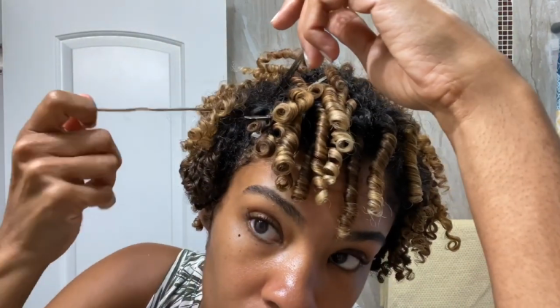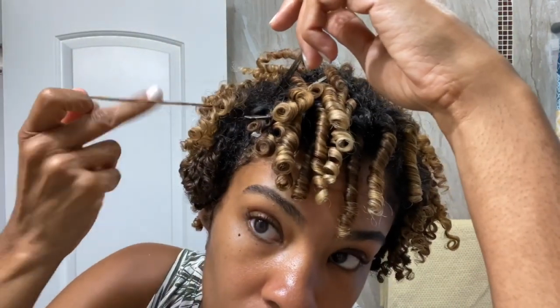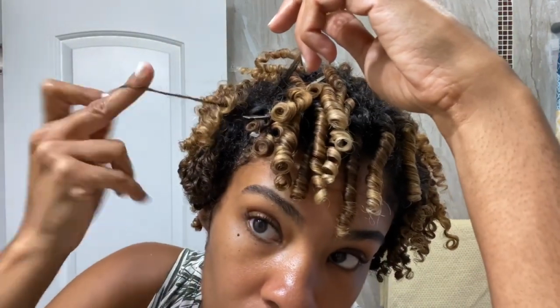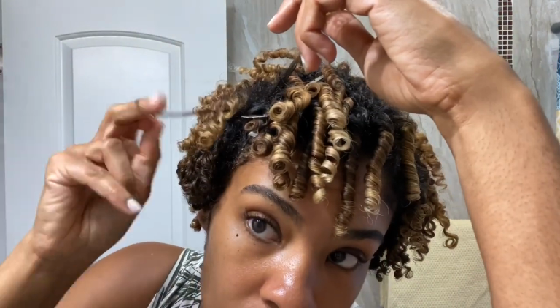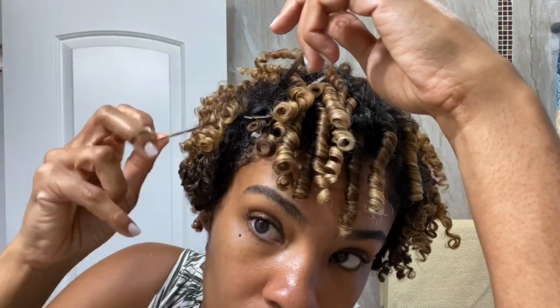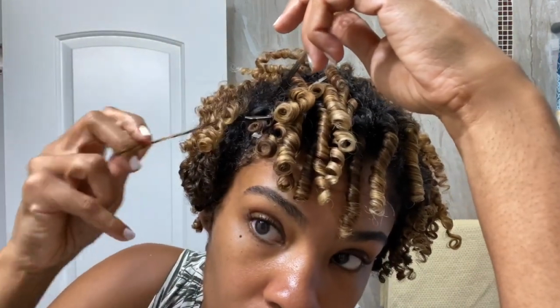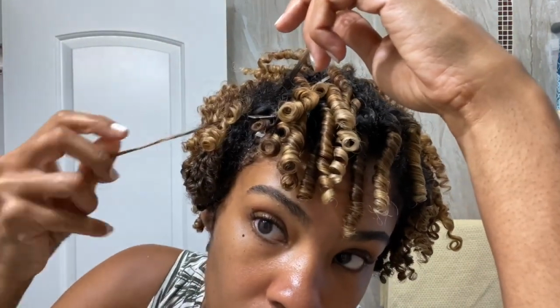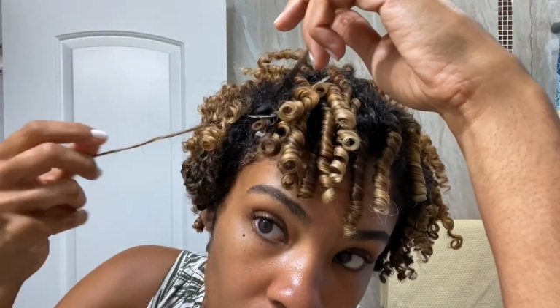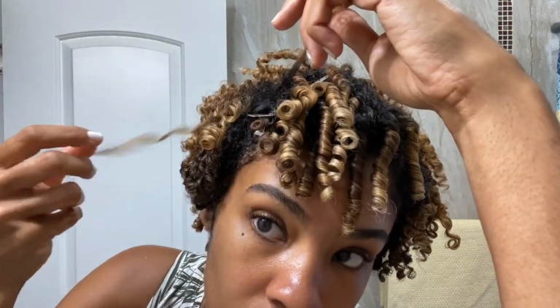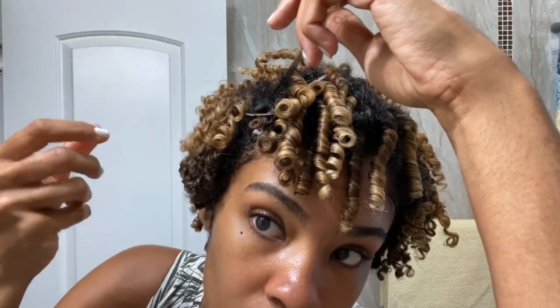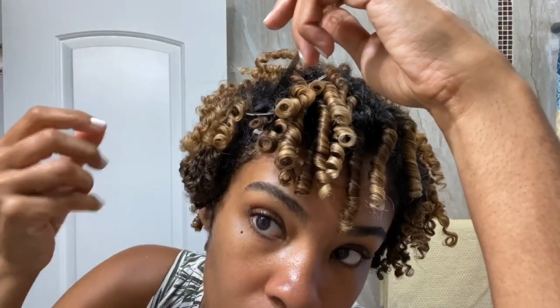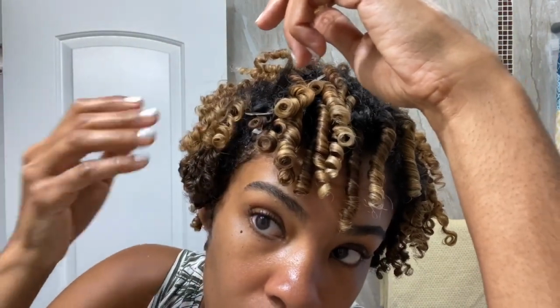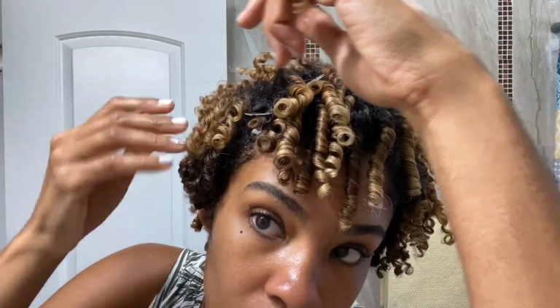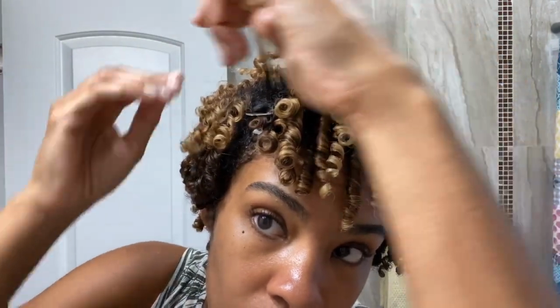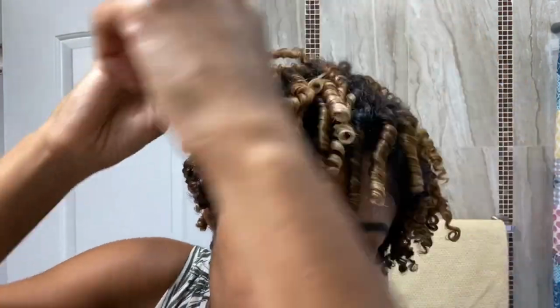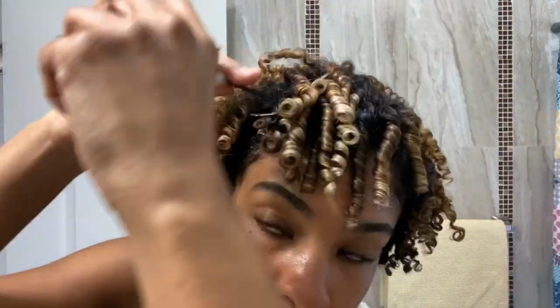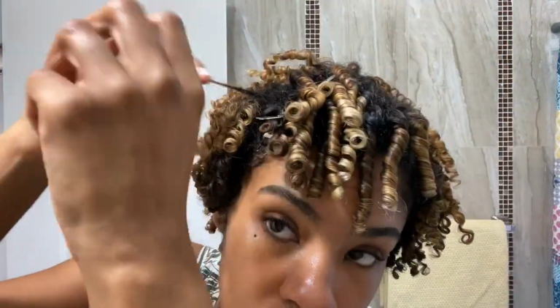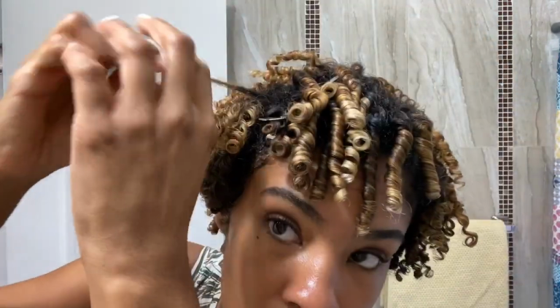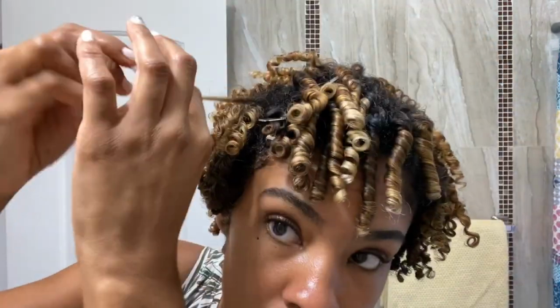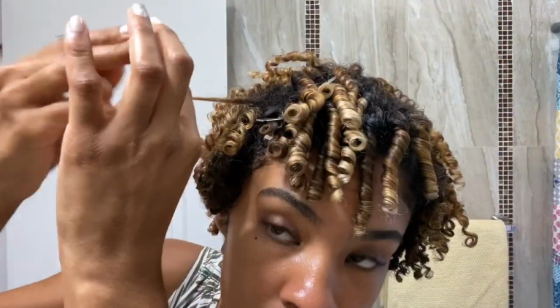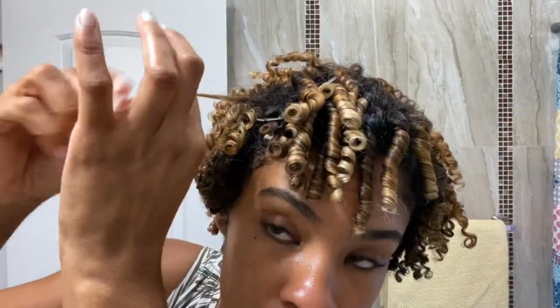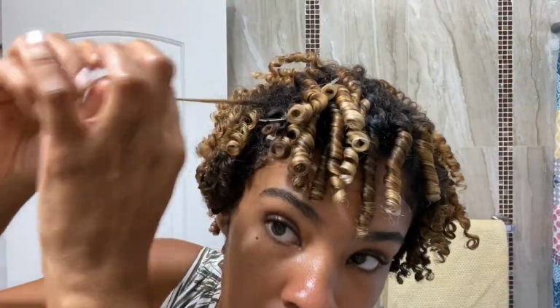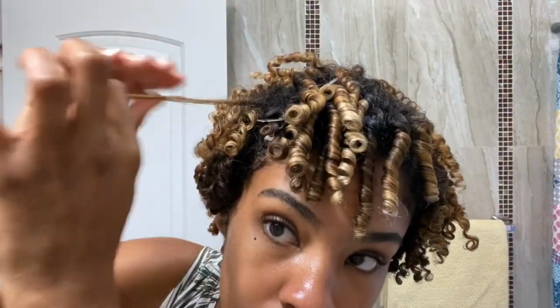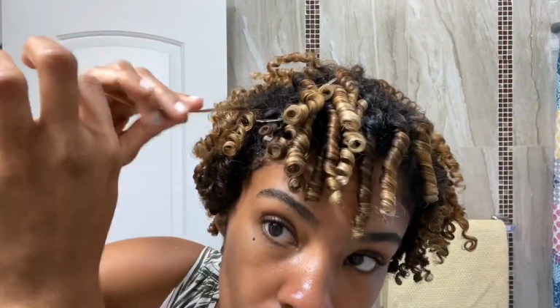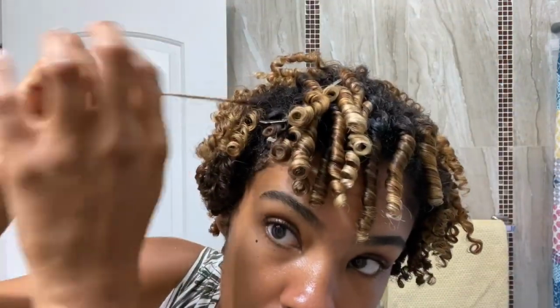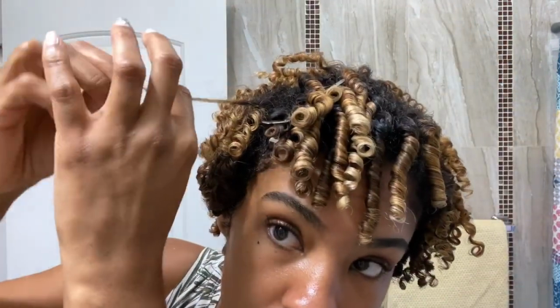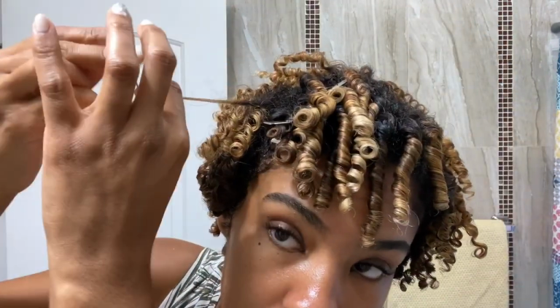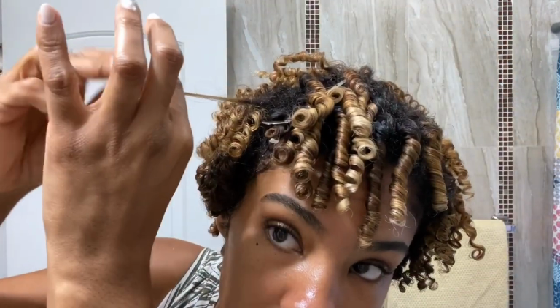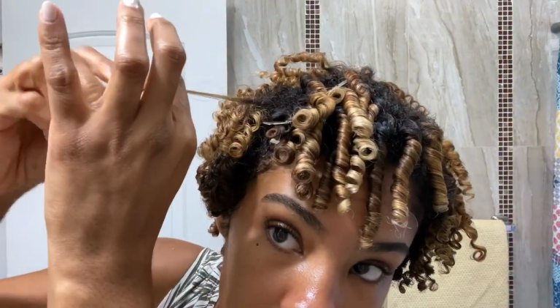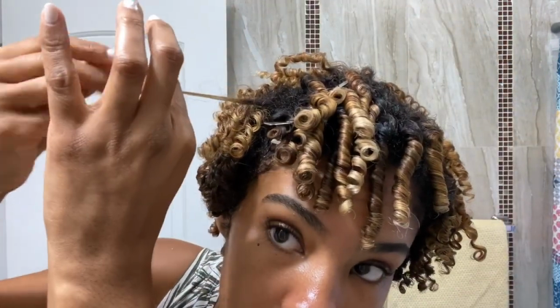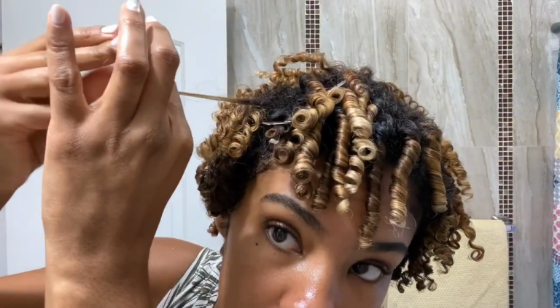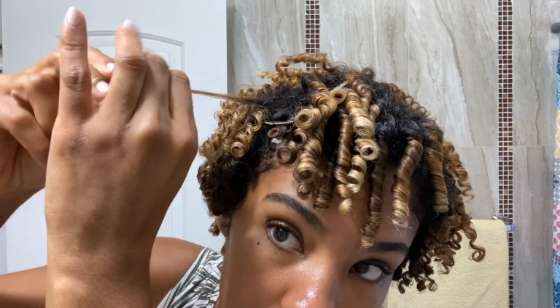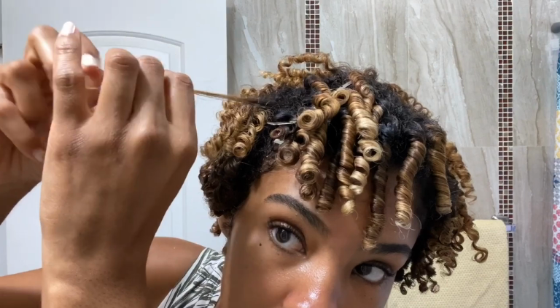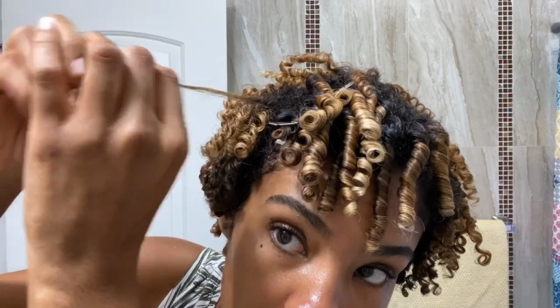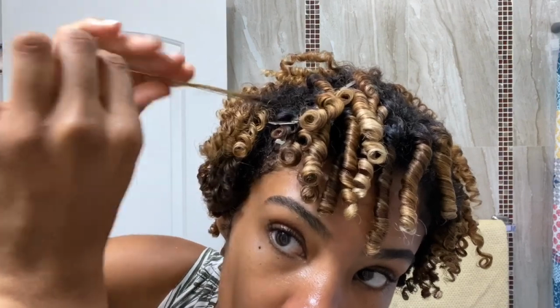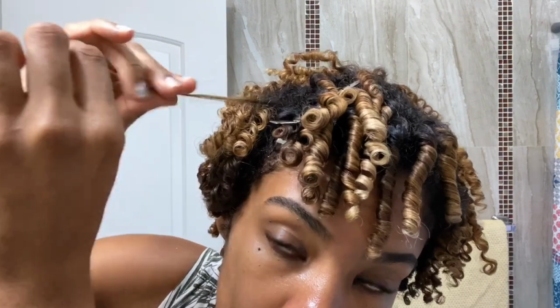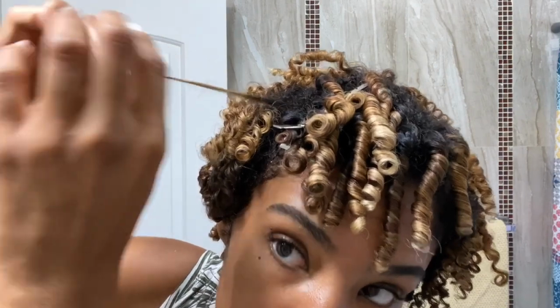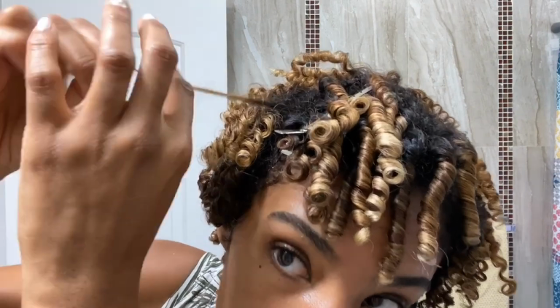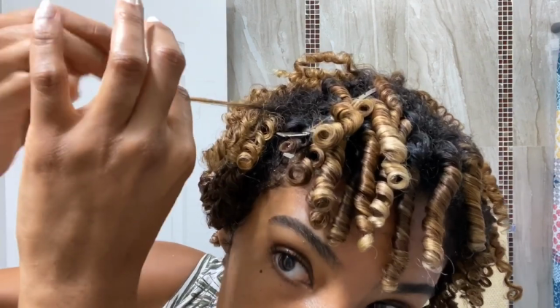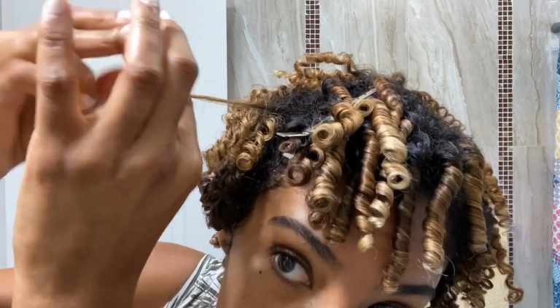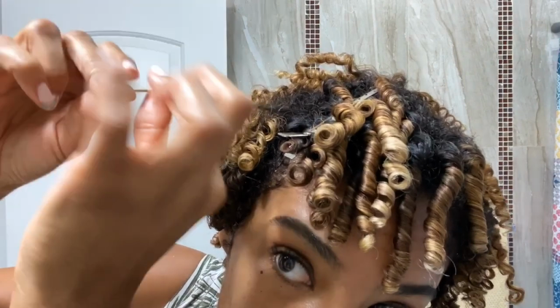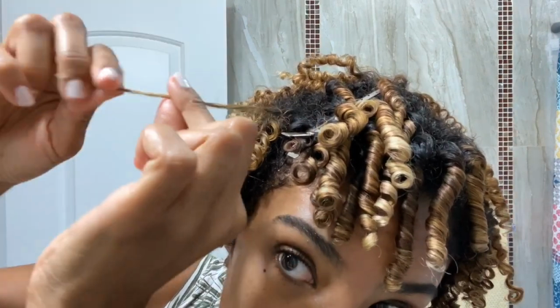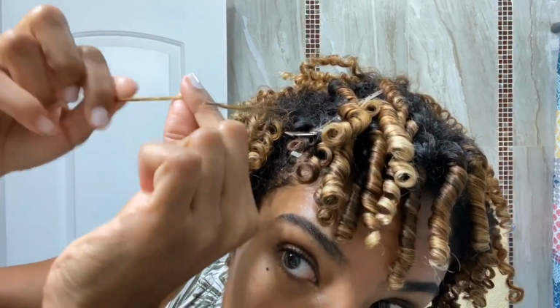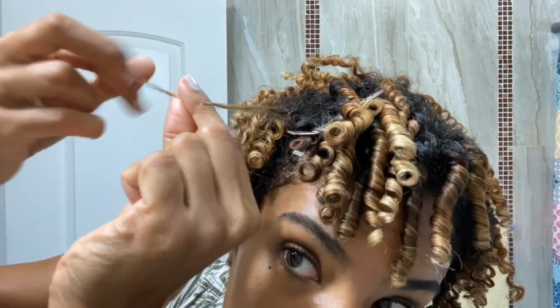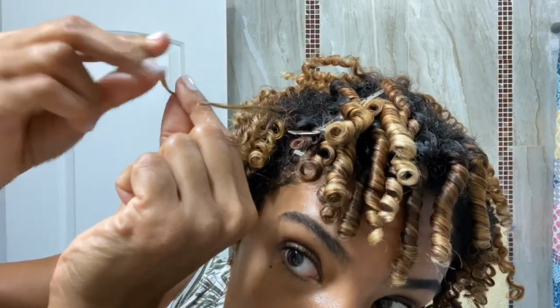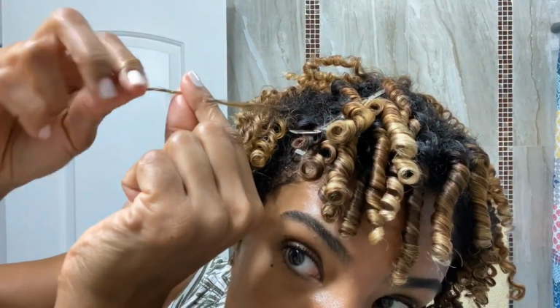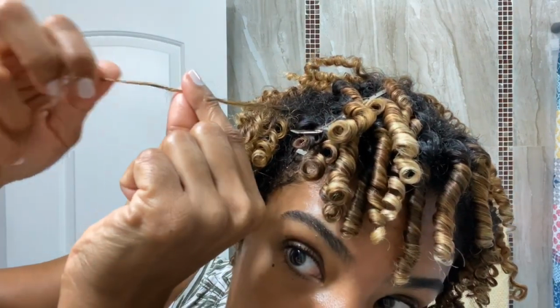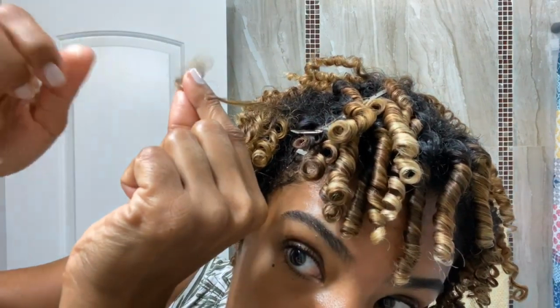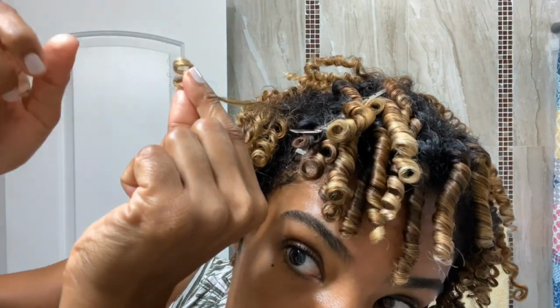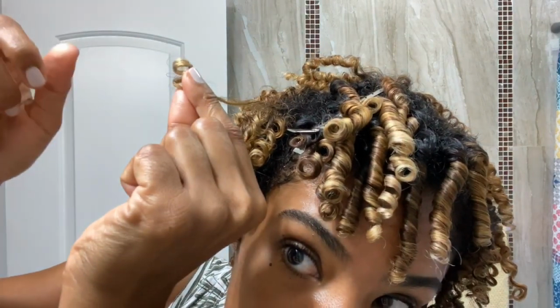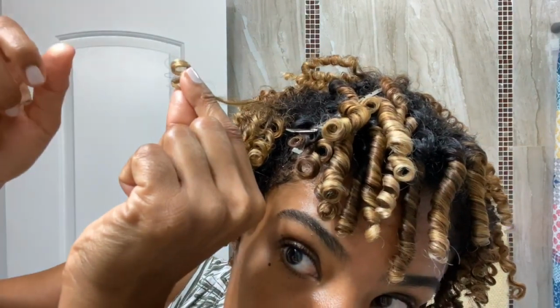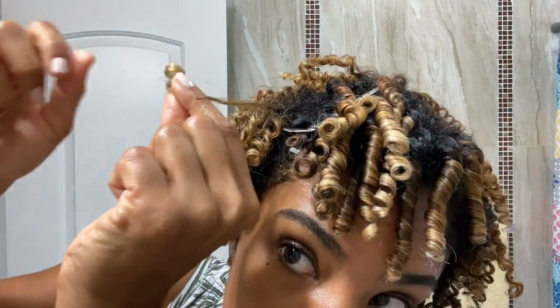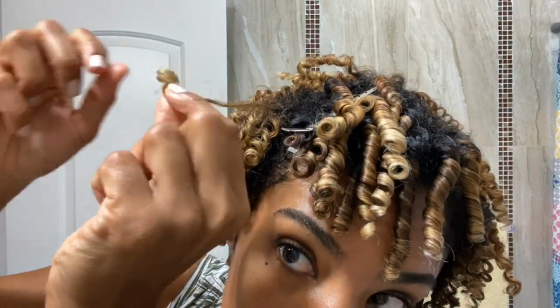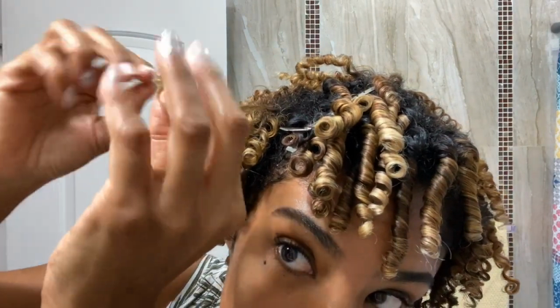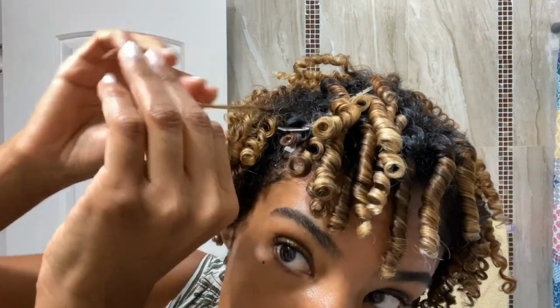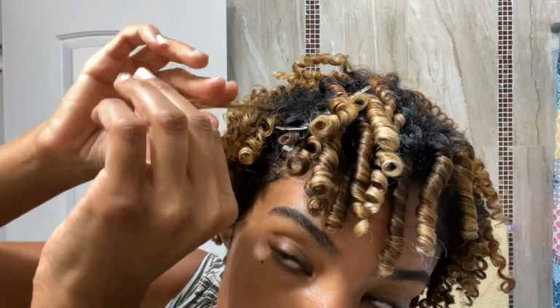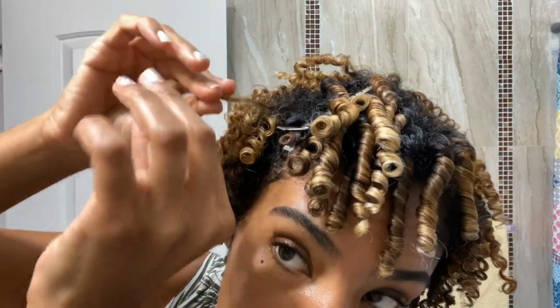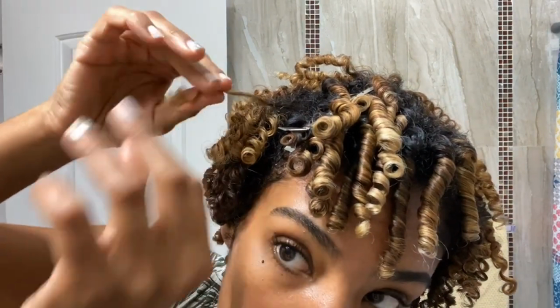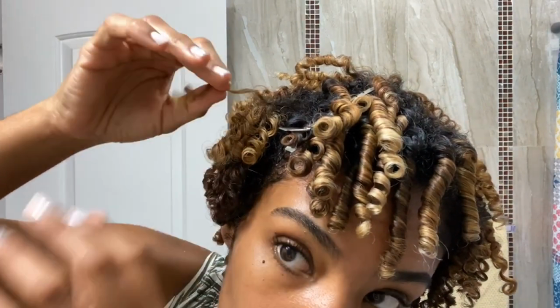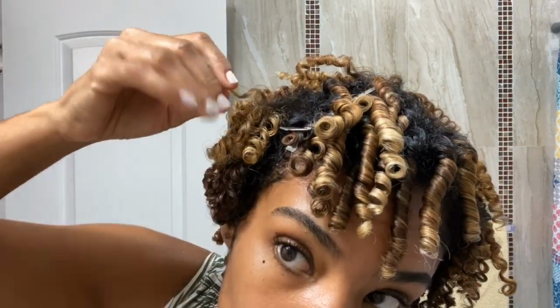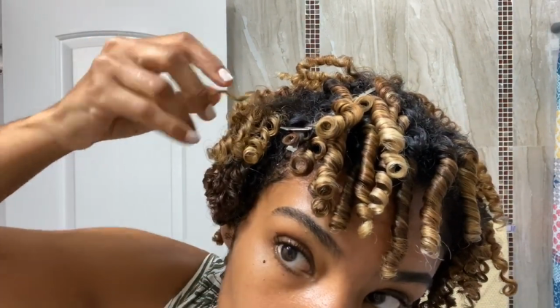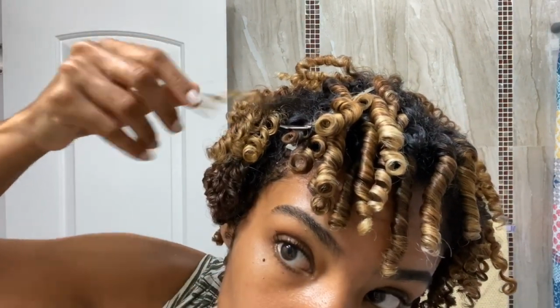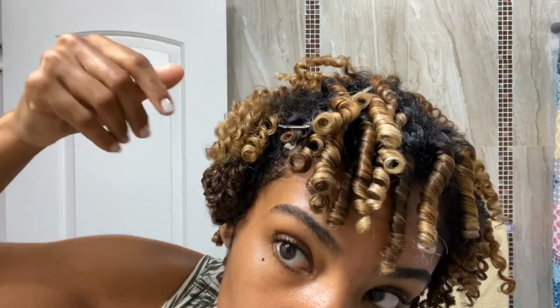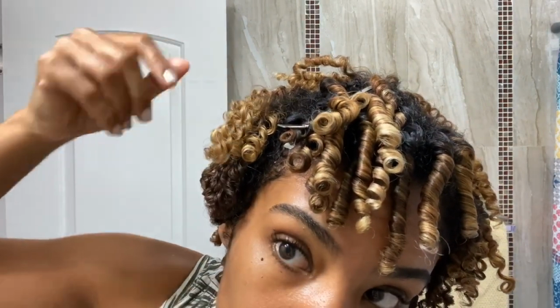Paying super close attention to the ends. The ends should form a neat and smooth little spiral — no frizz.